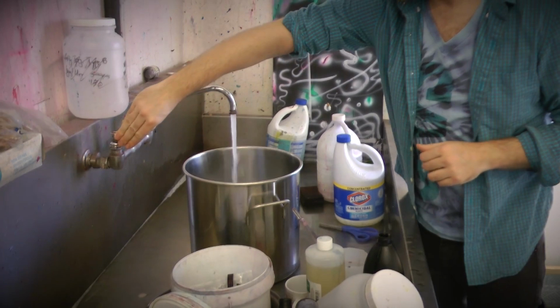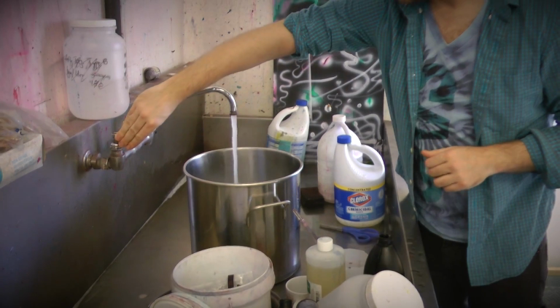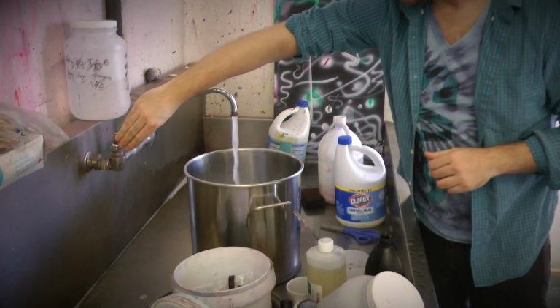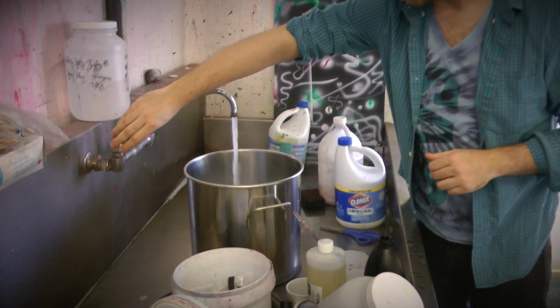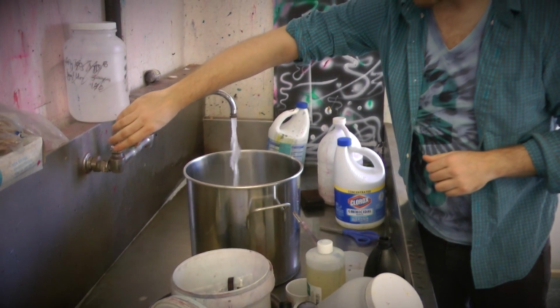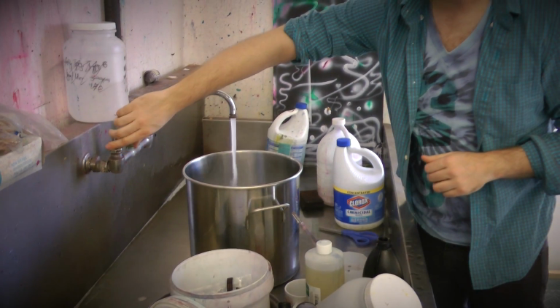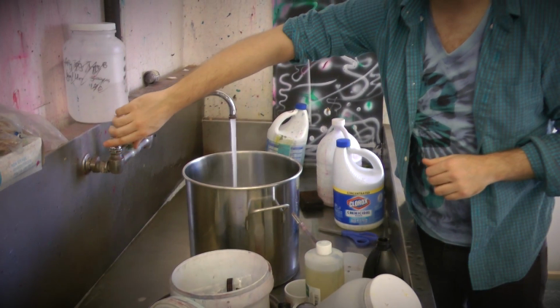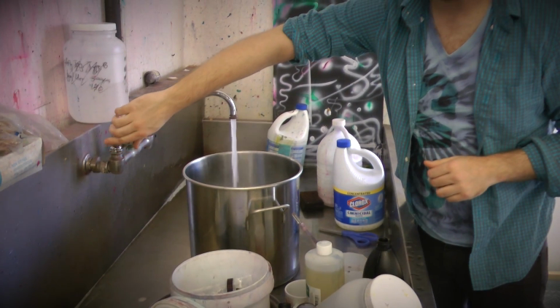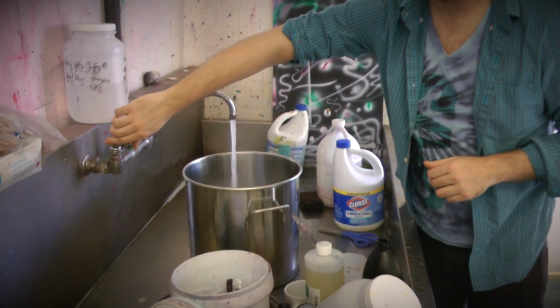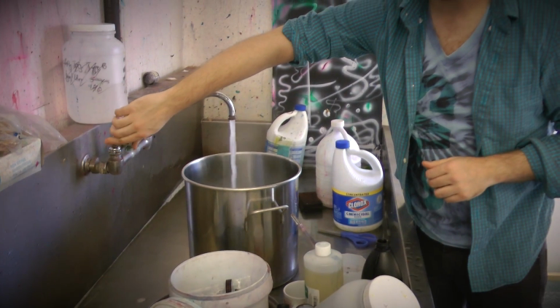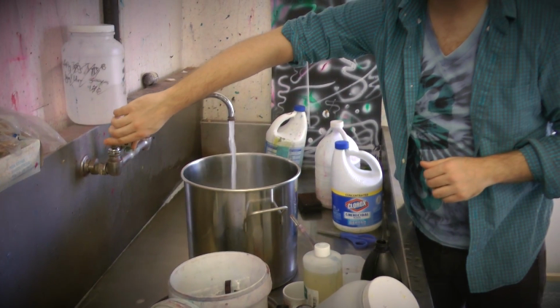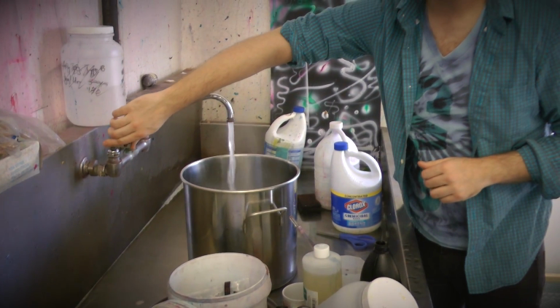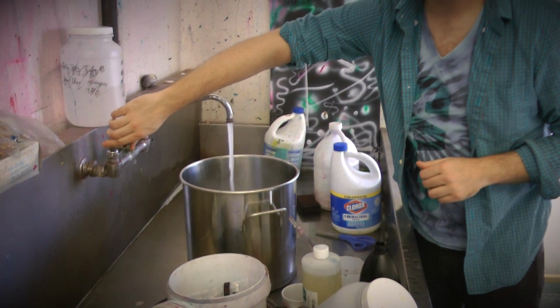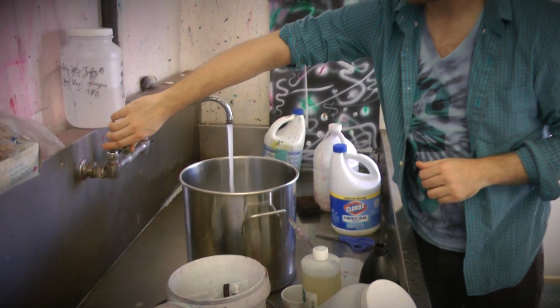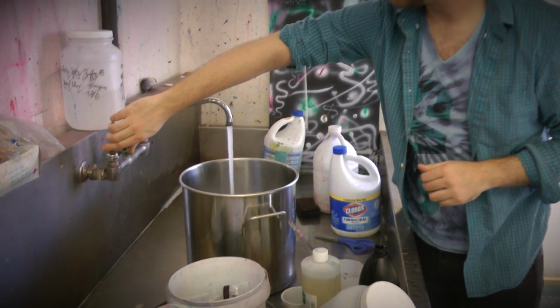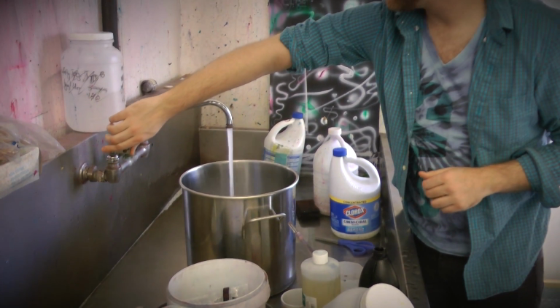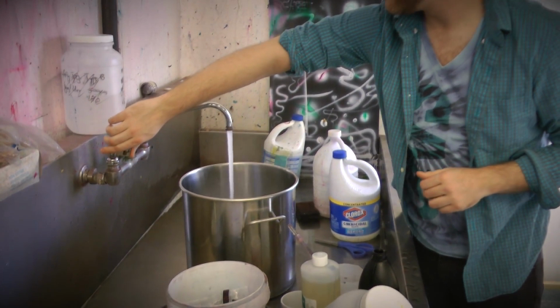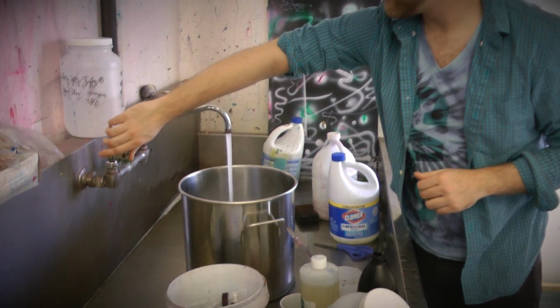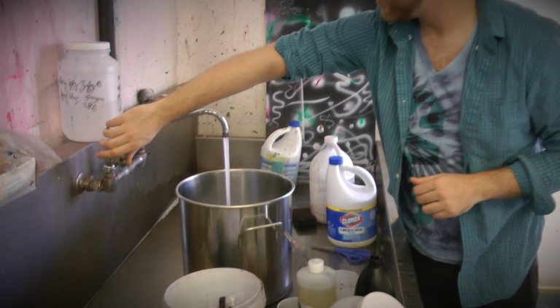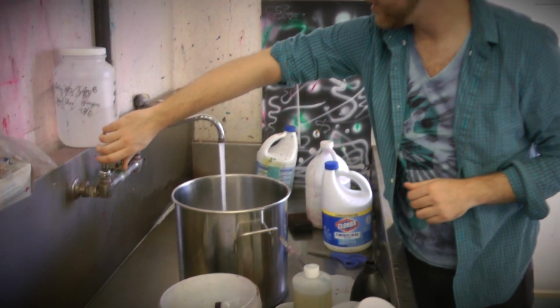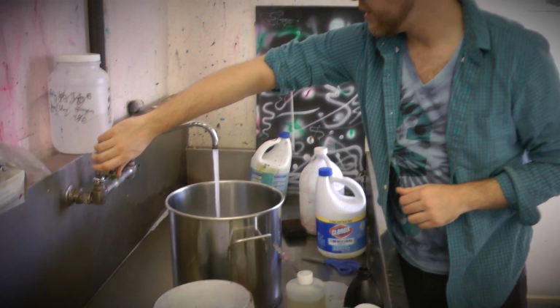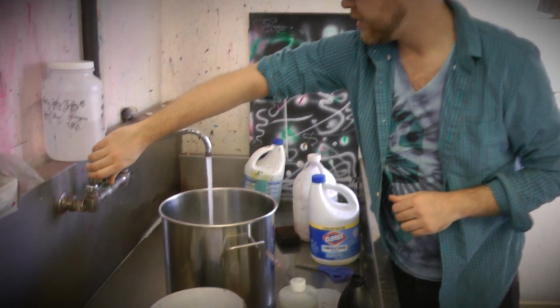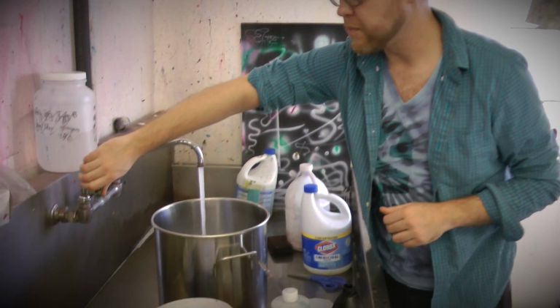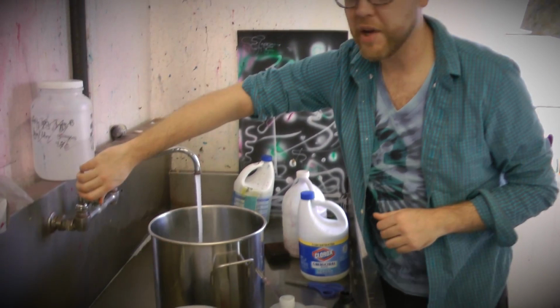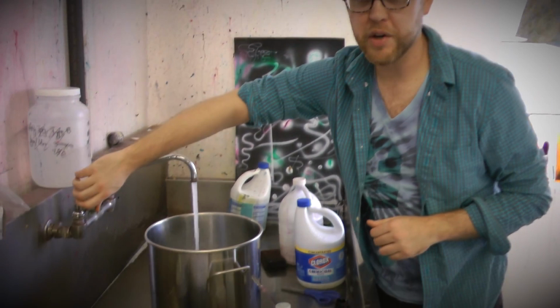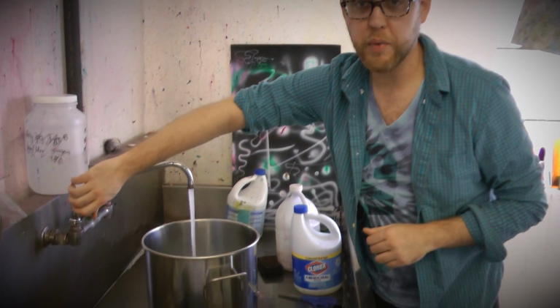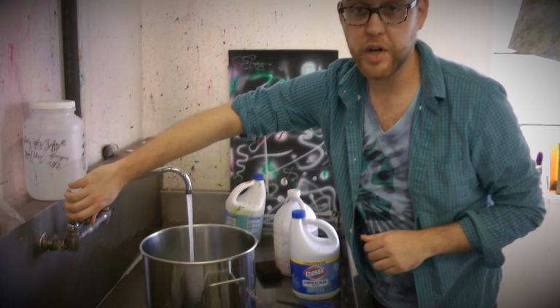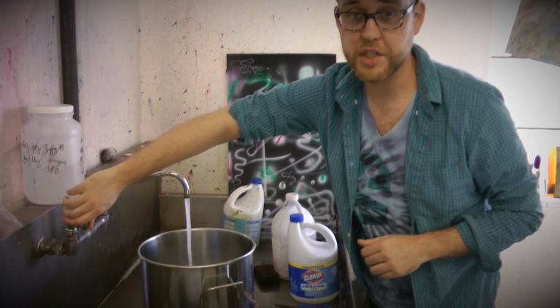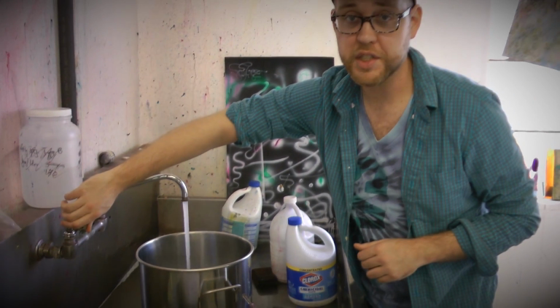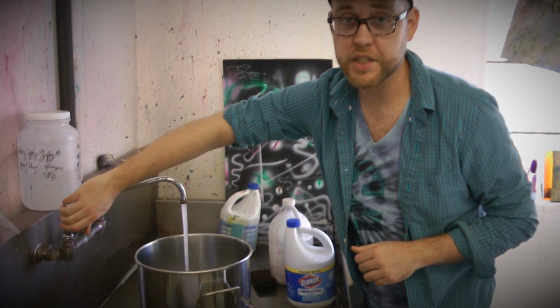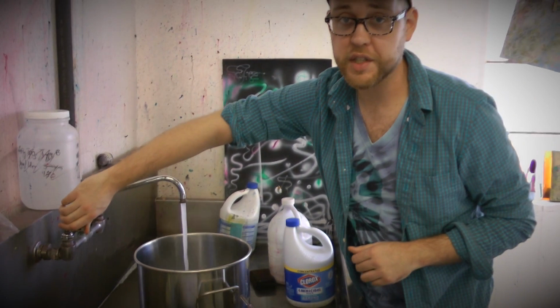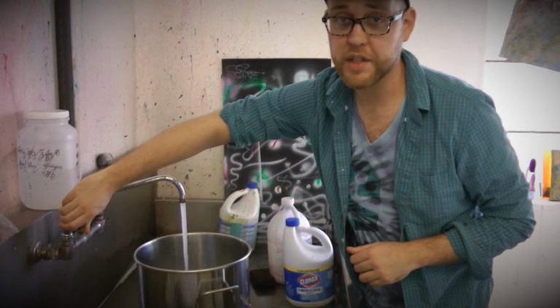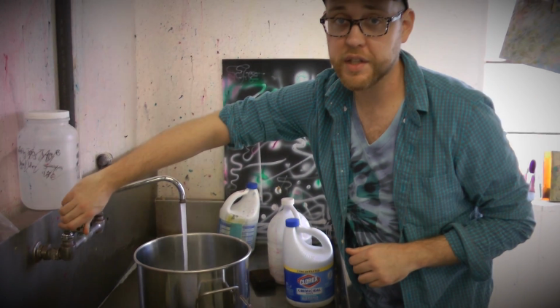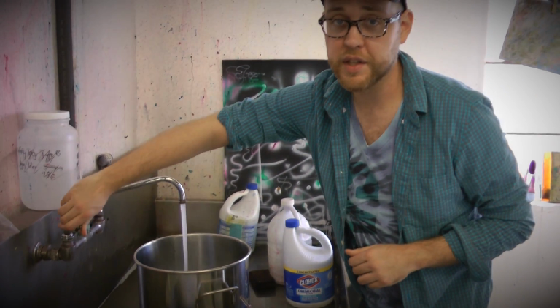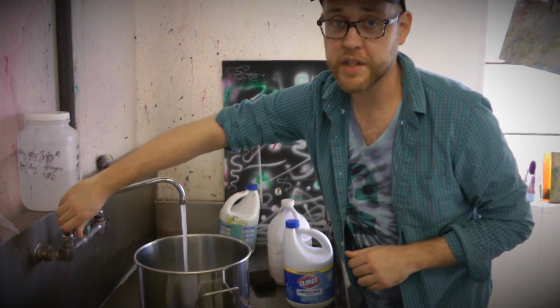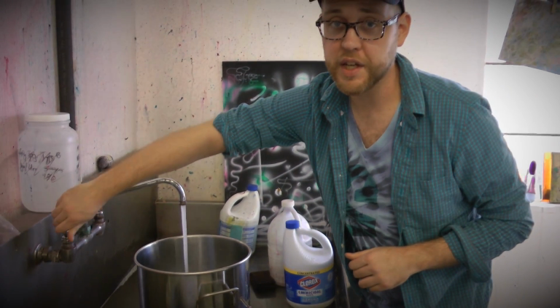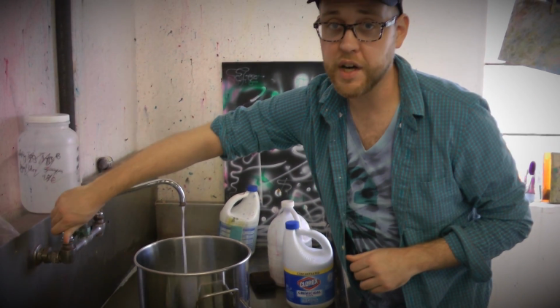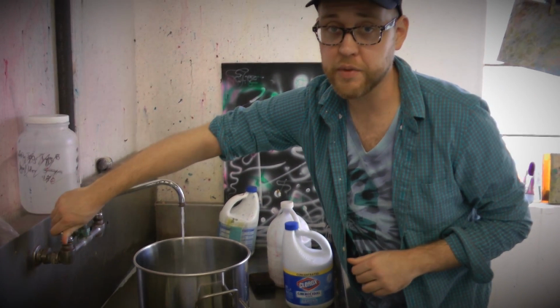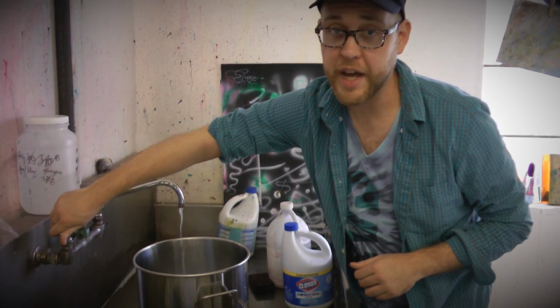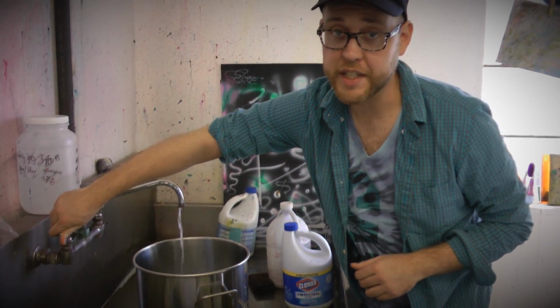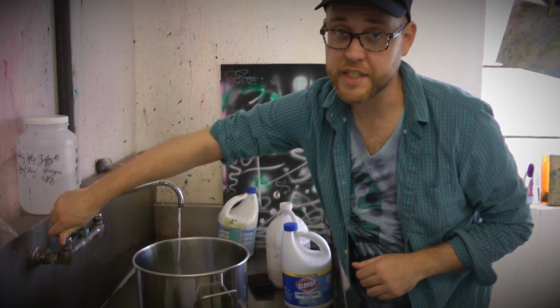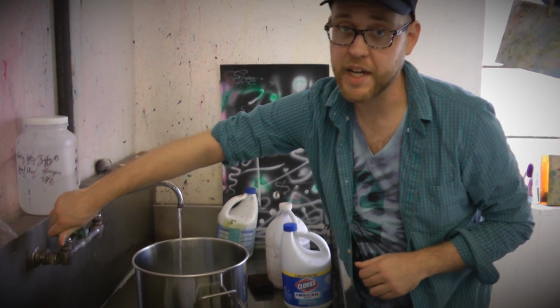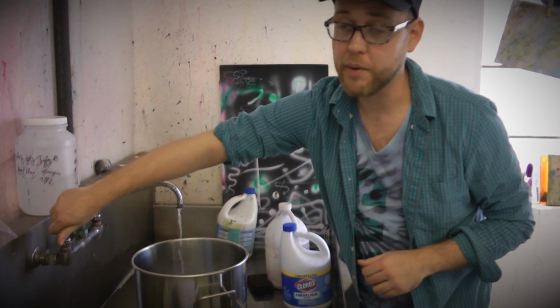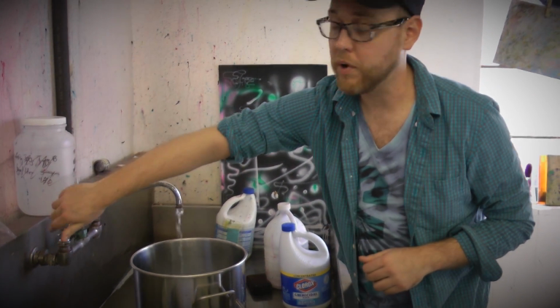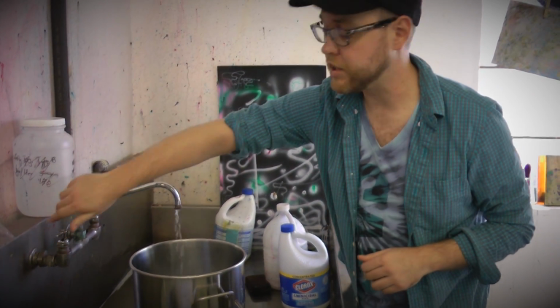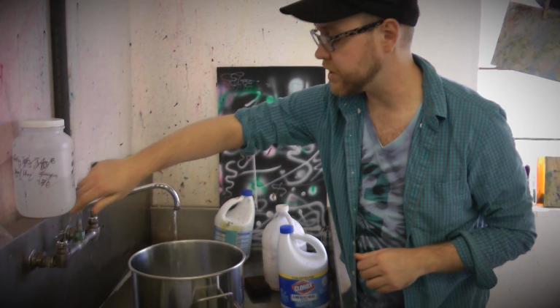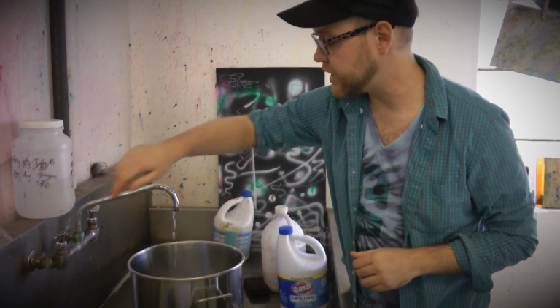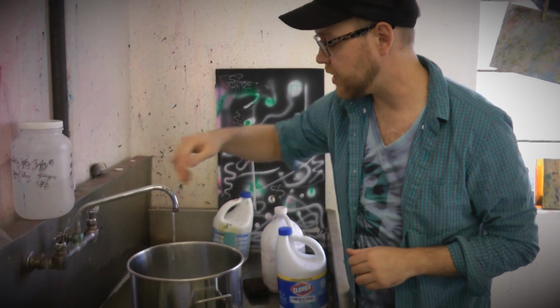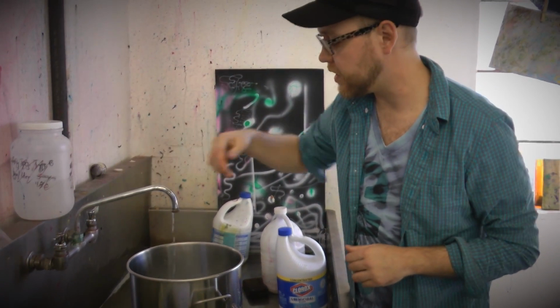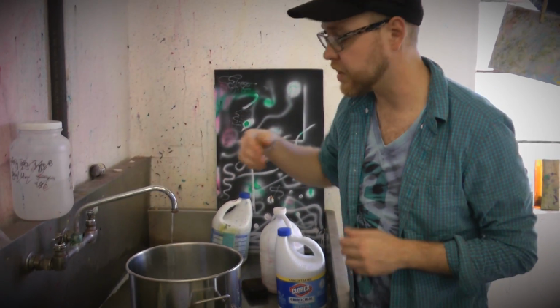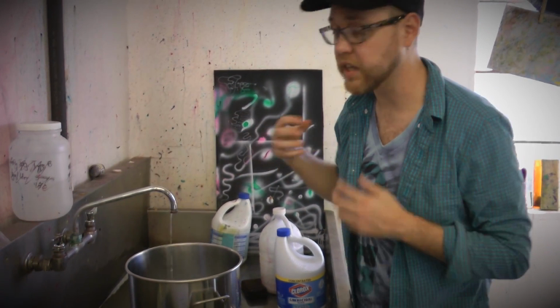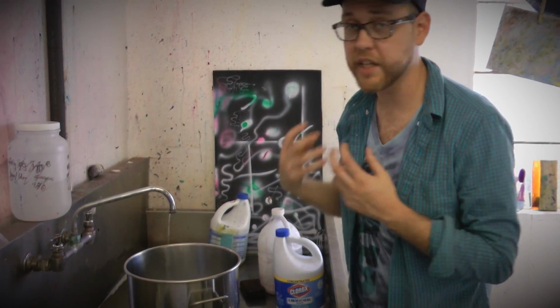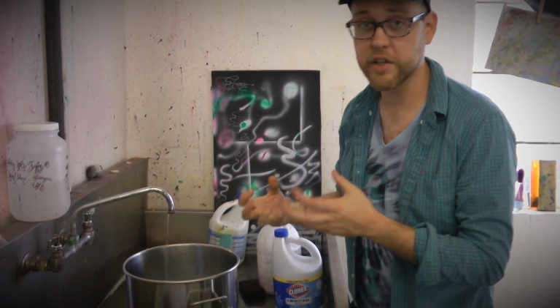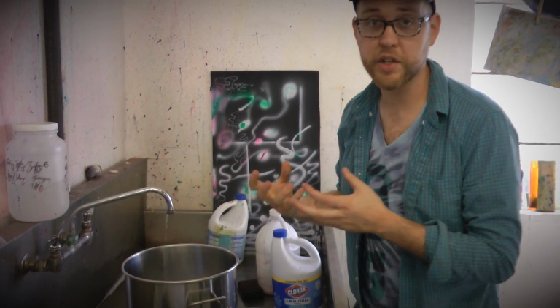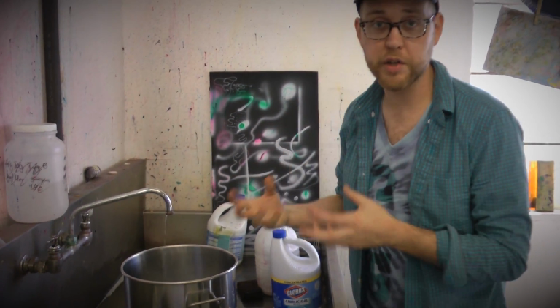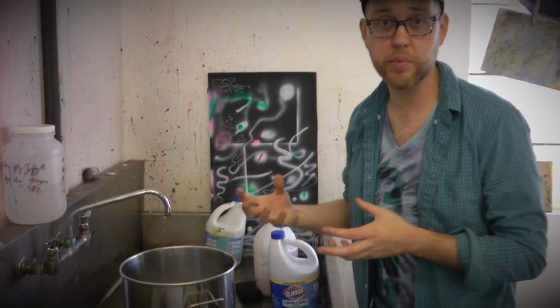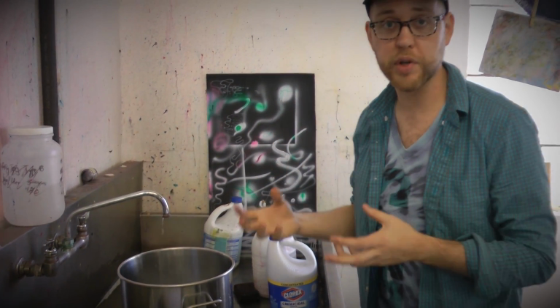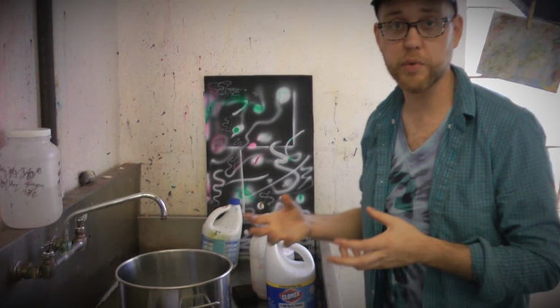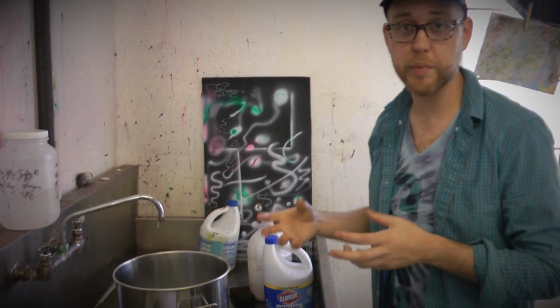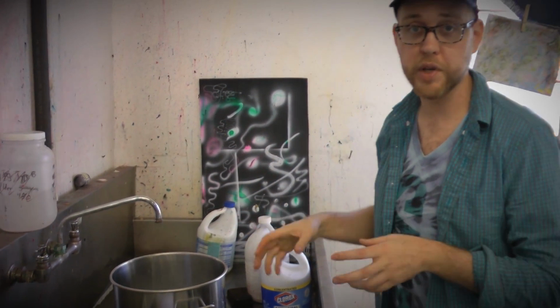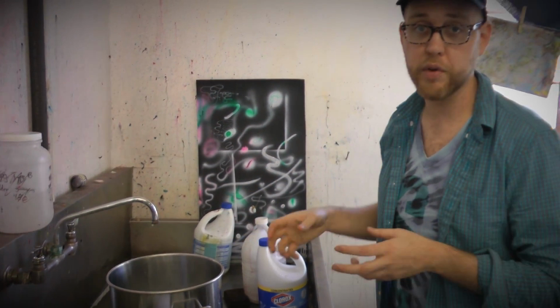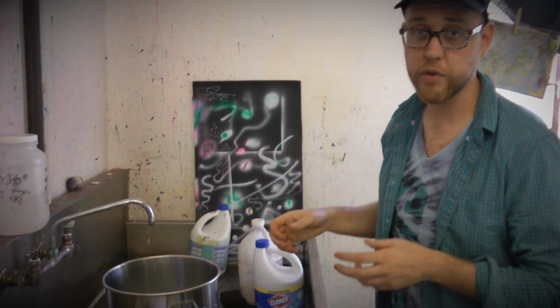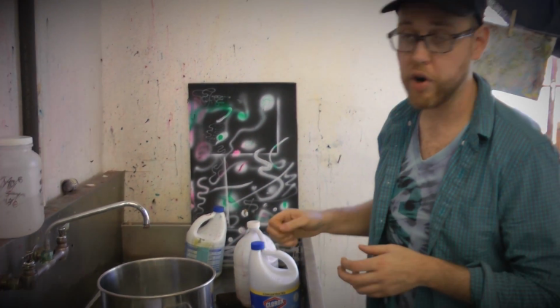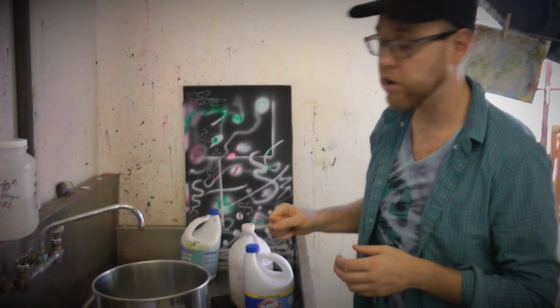The hotter the water, the better it washes. The unreactive dye washes out and the cleaner your print will be overall.